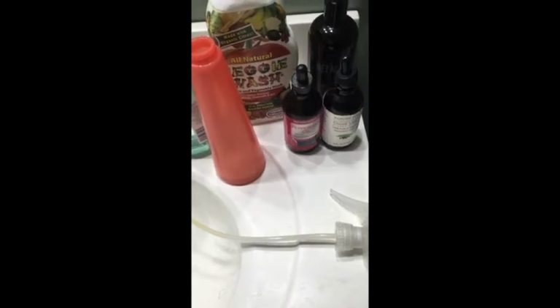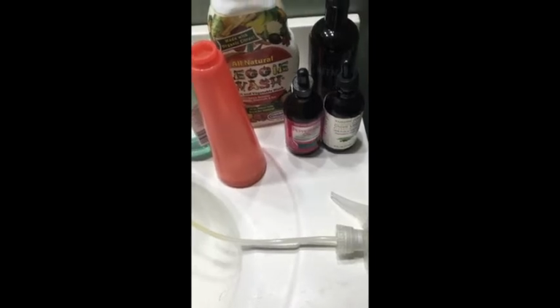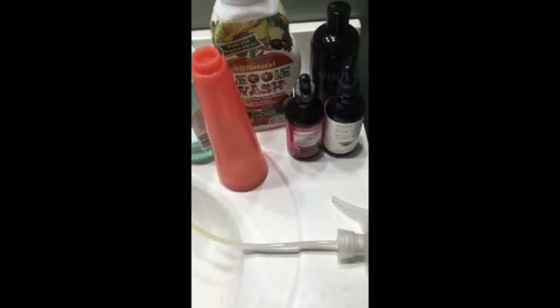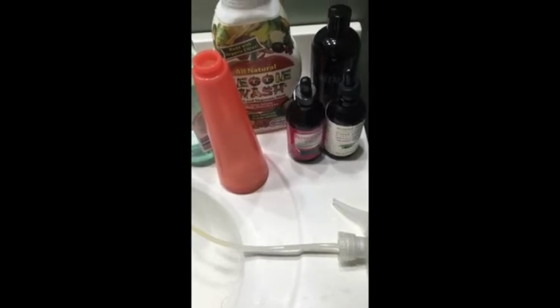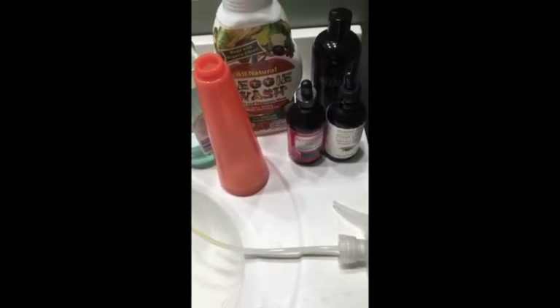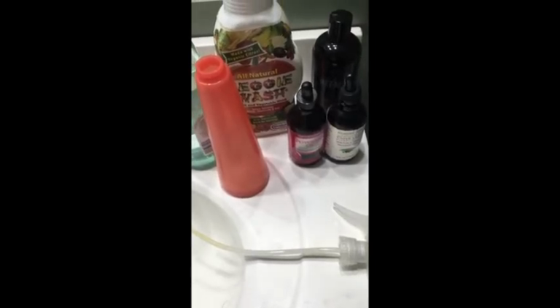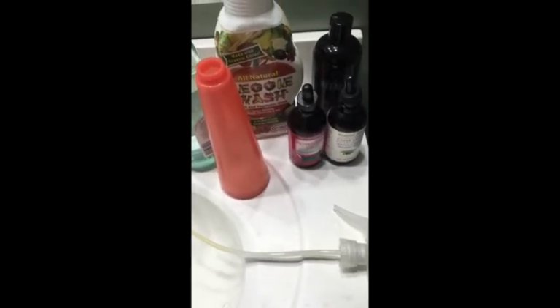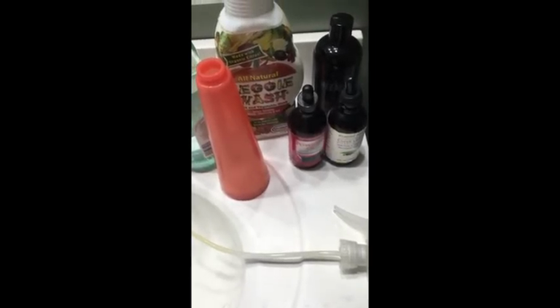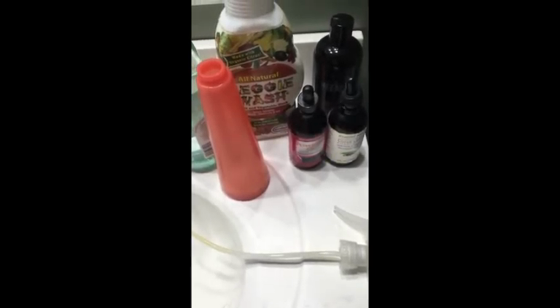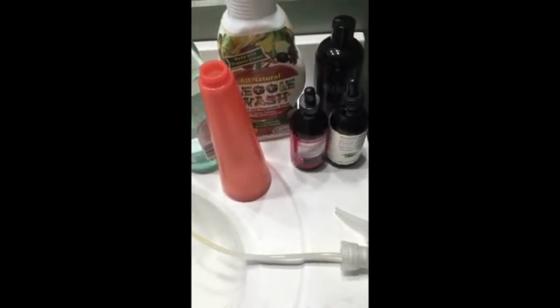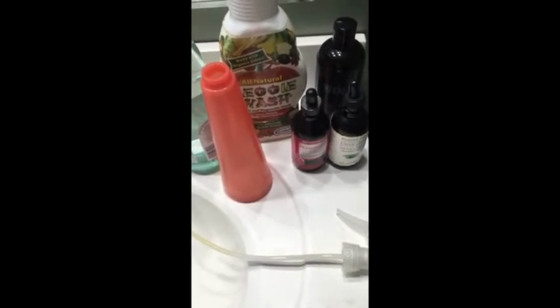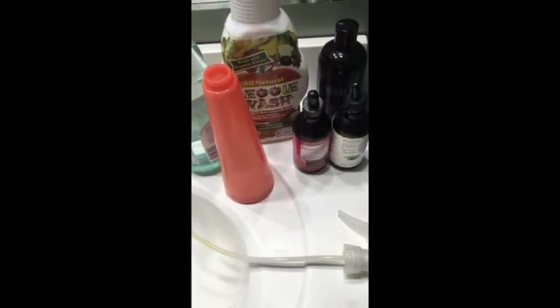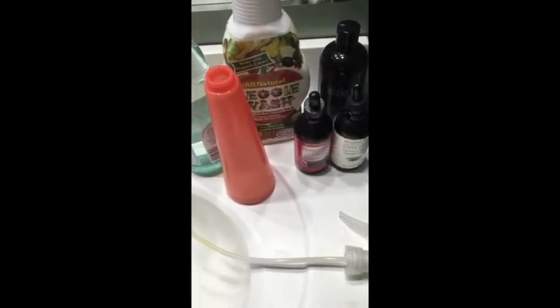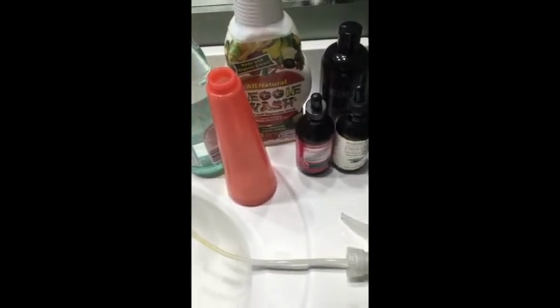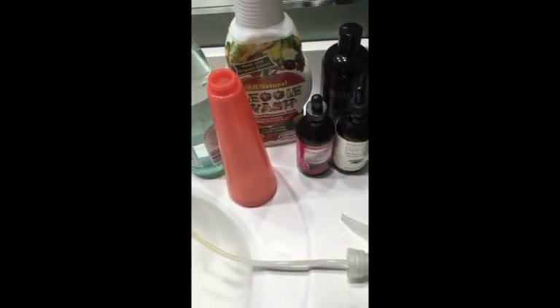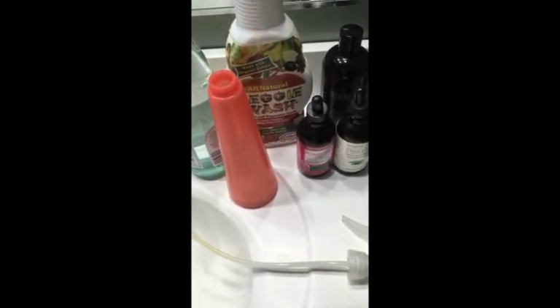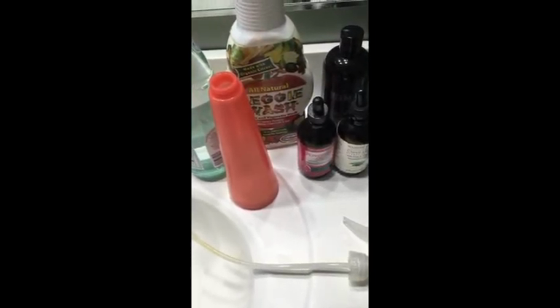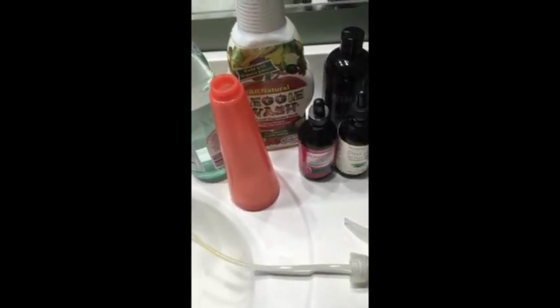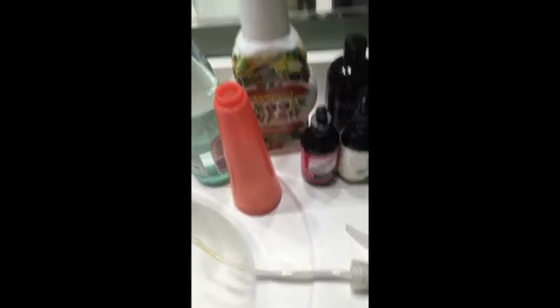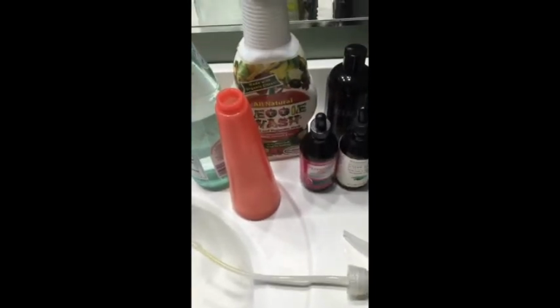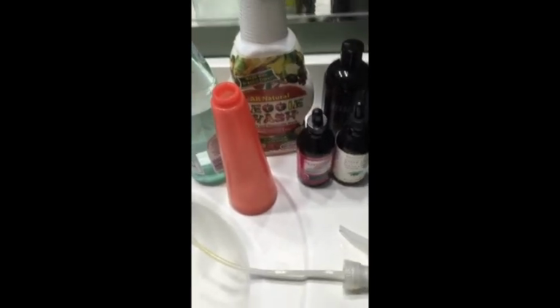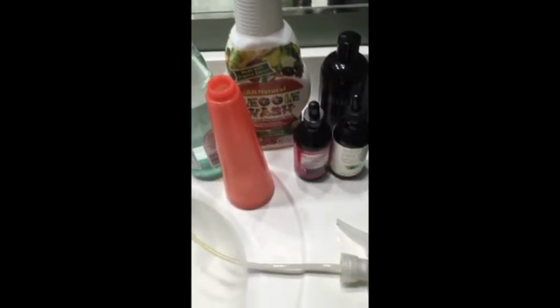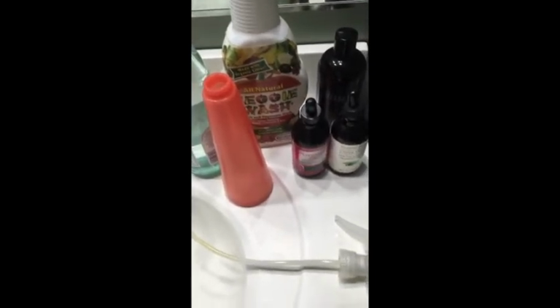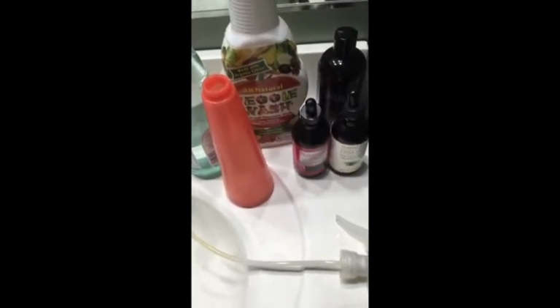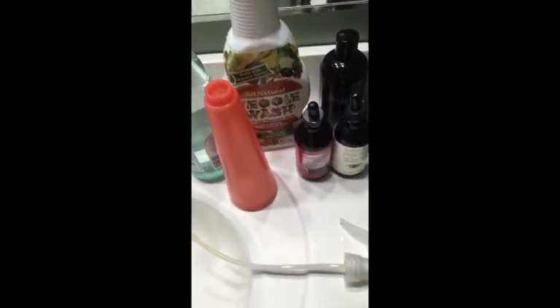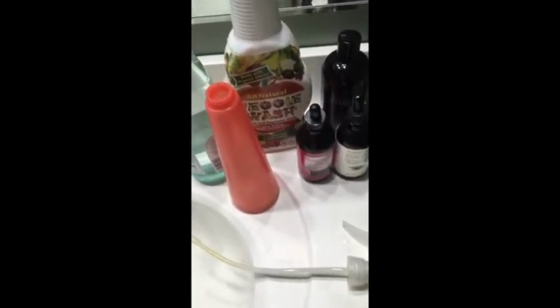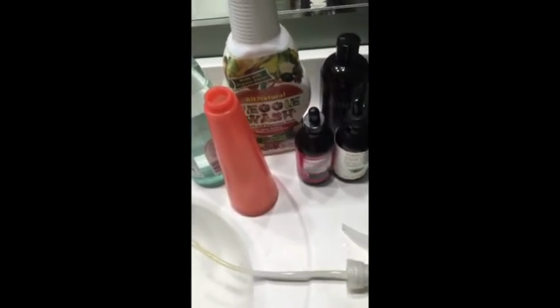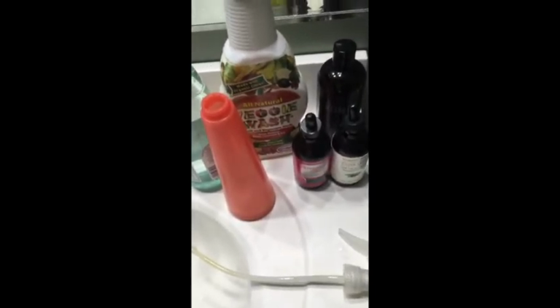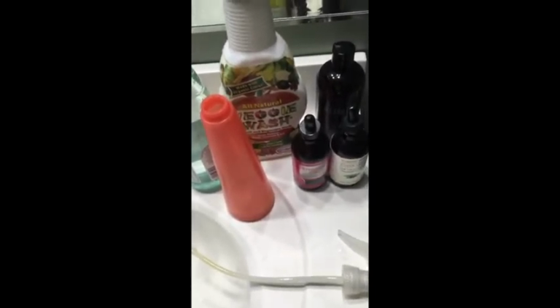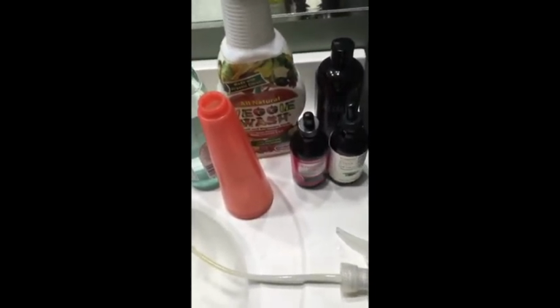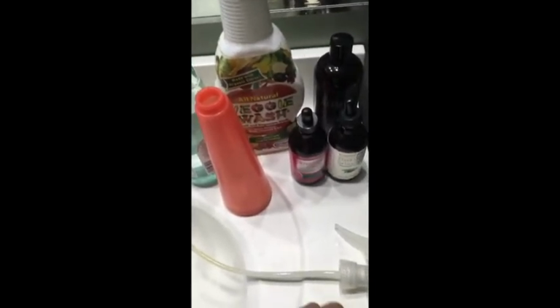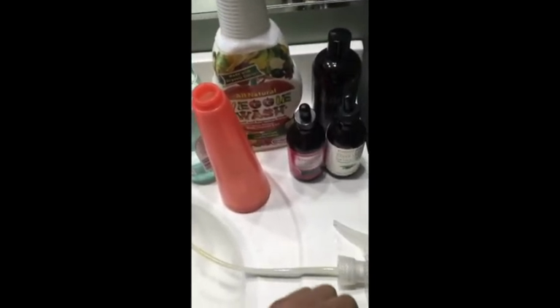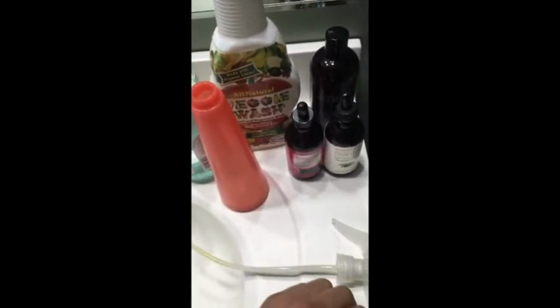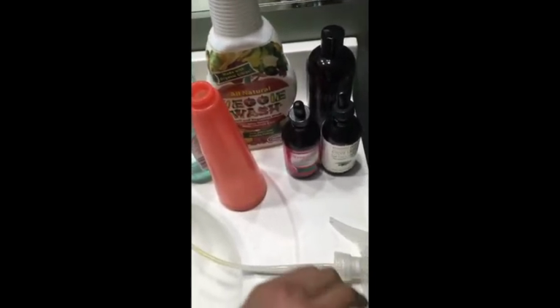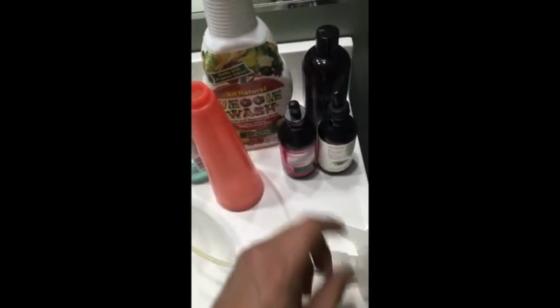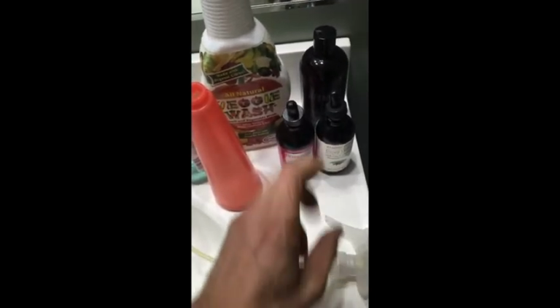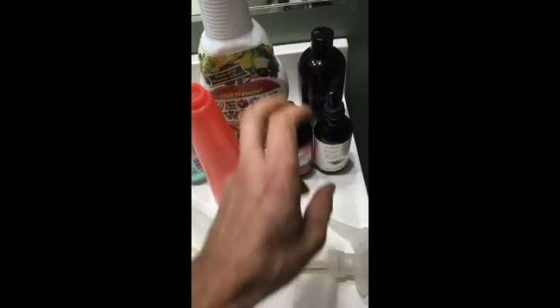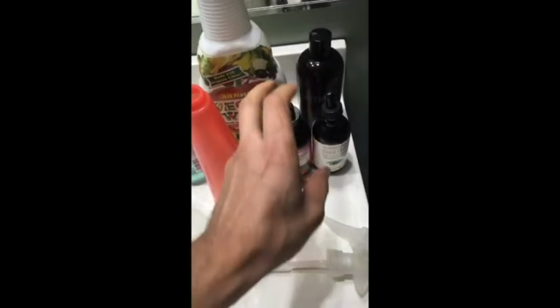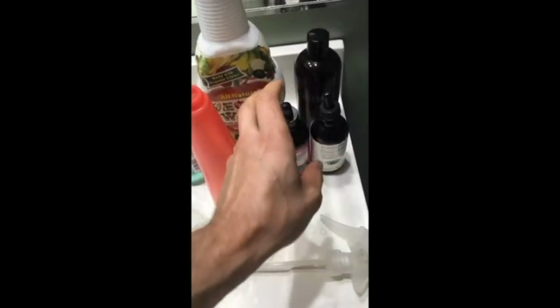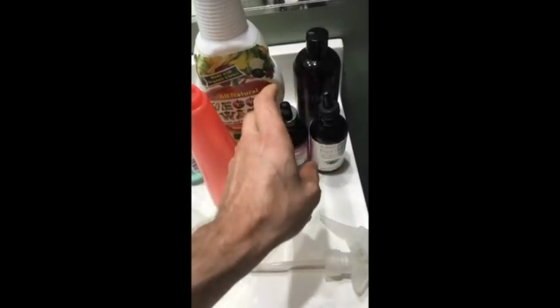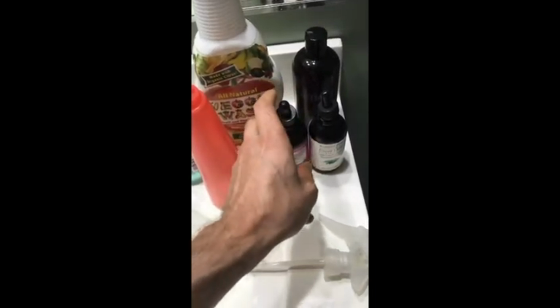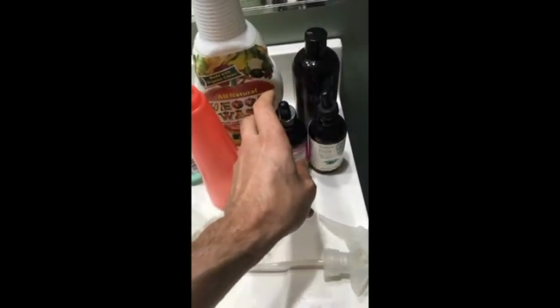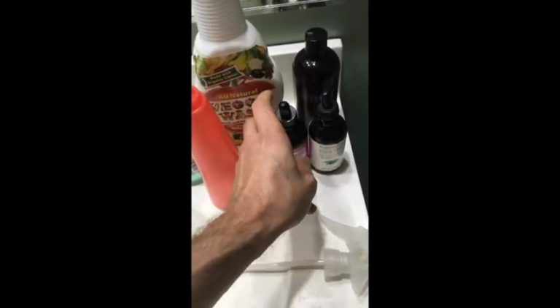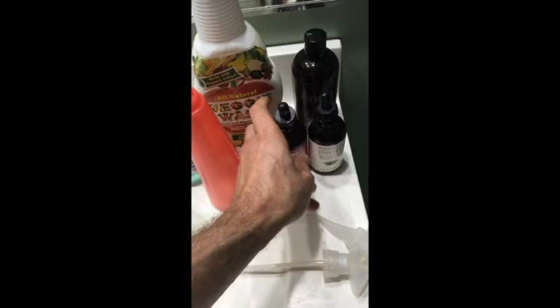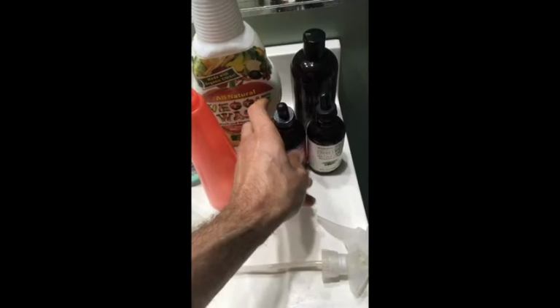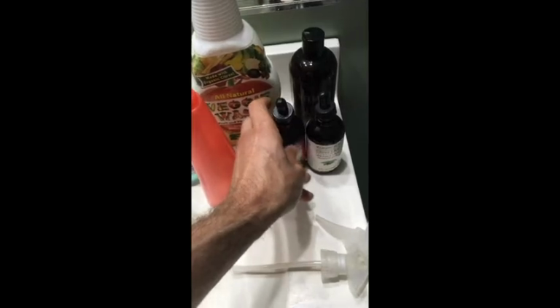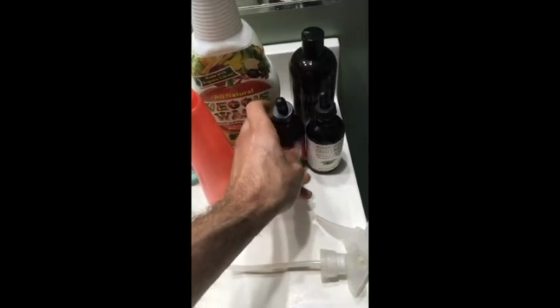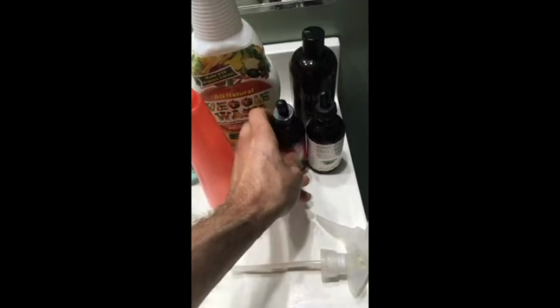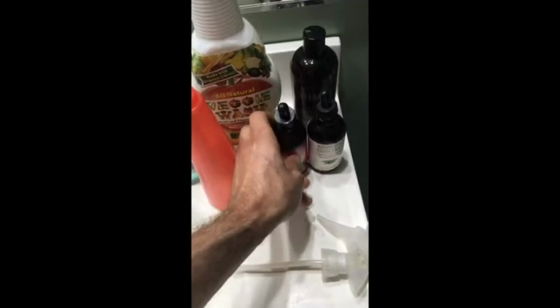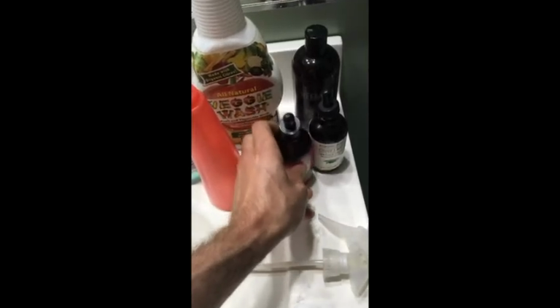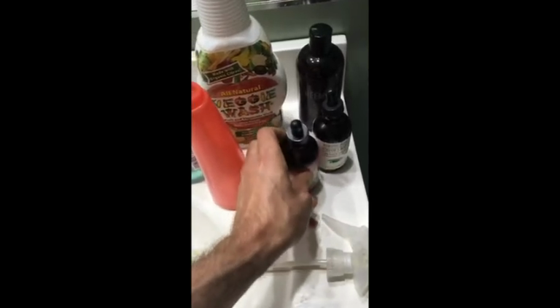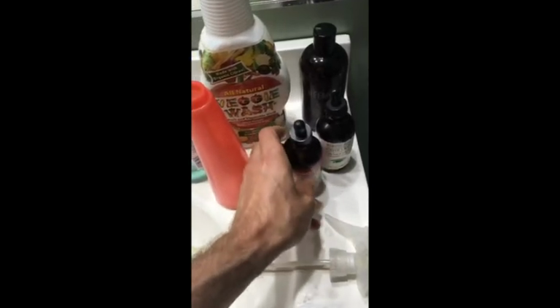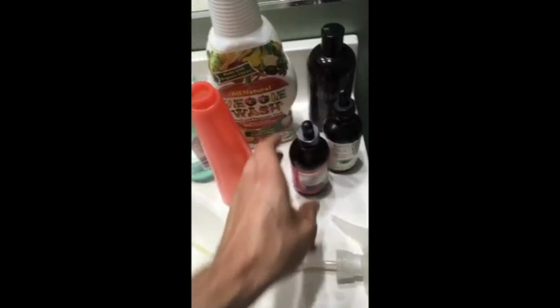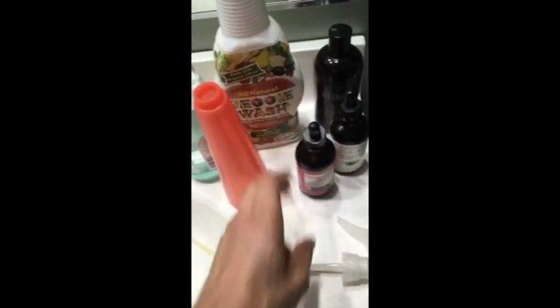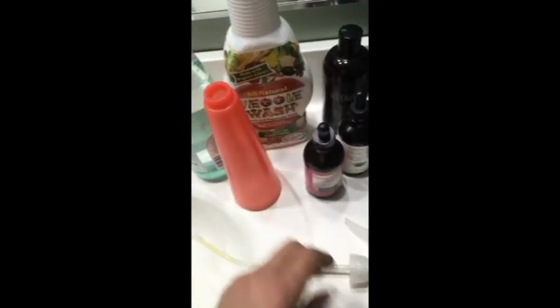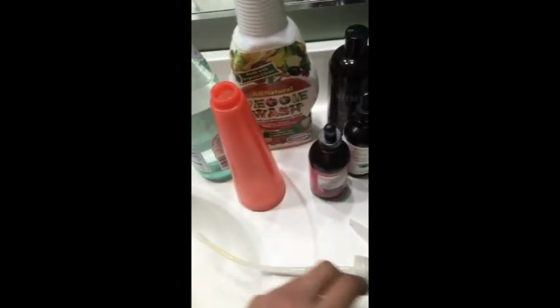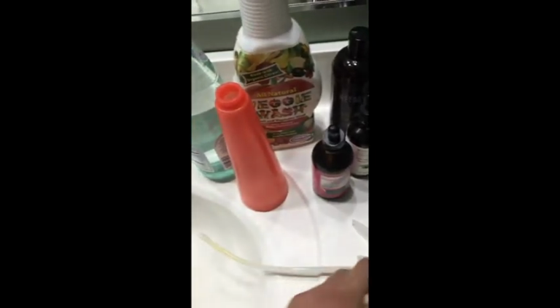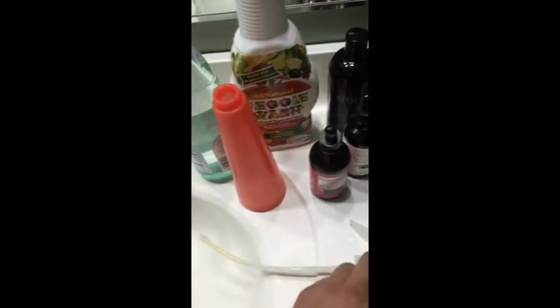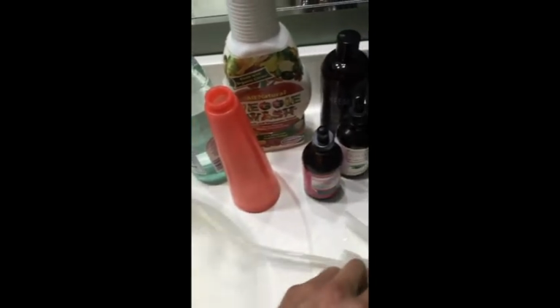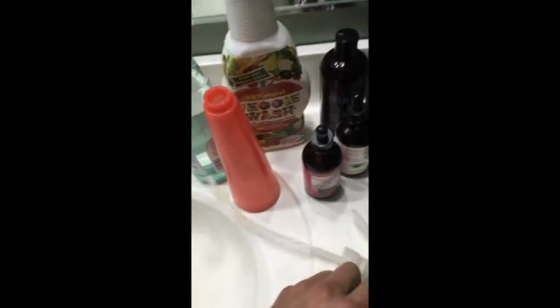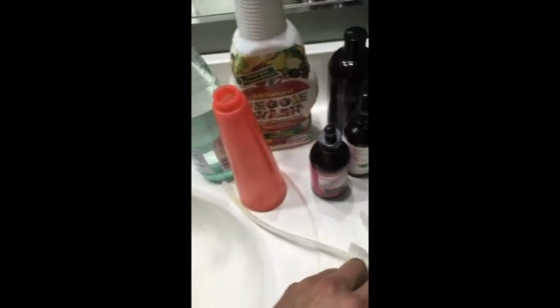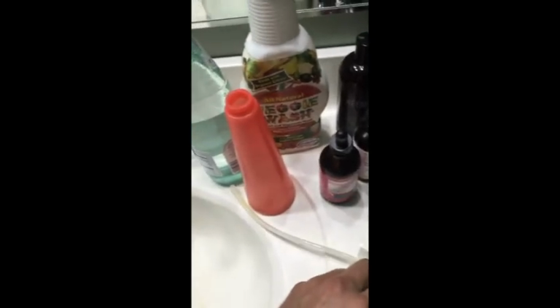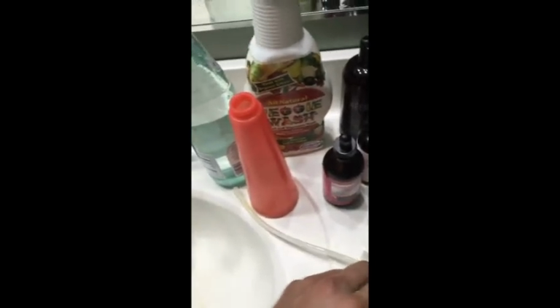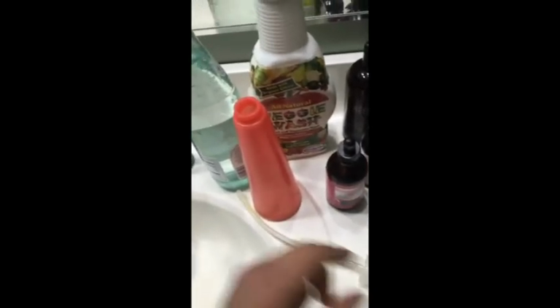Hello, today we're going to make organic bug spray to keep these little fuckers away from you. This is Godanda and welcome to my show.